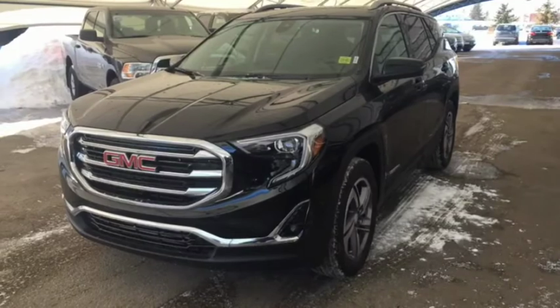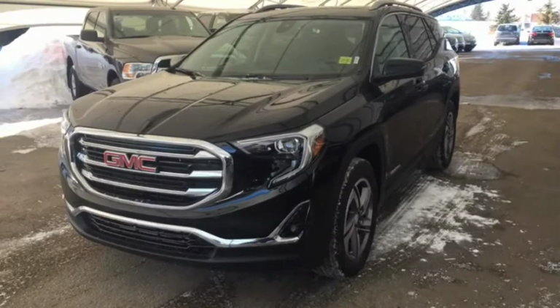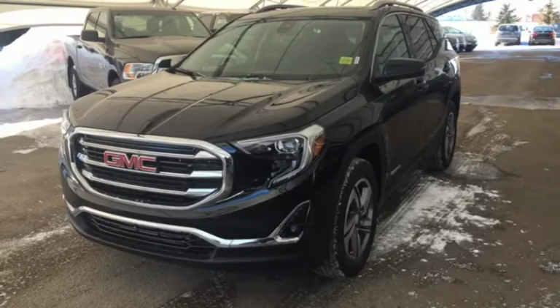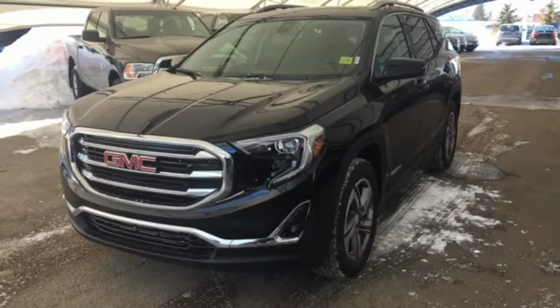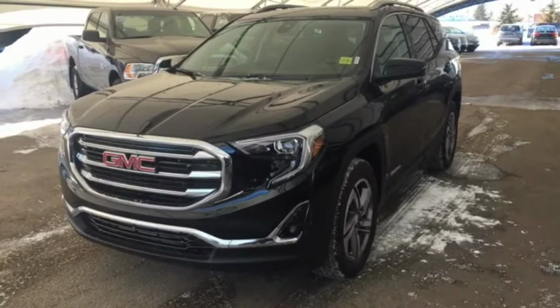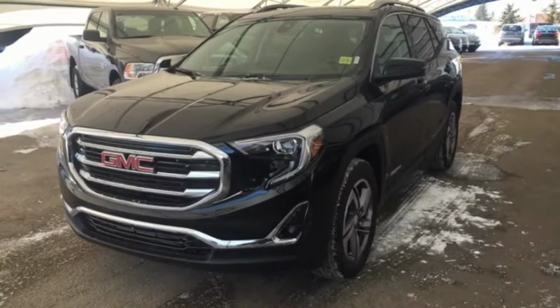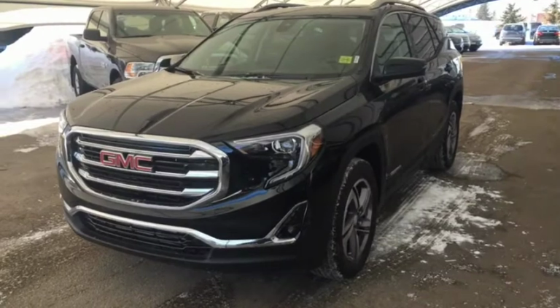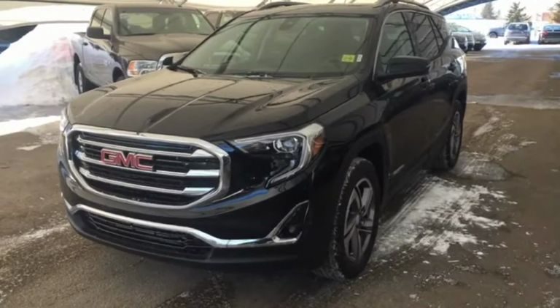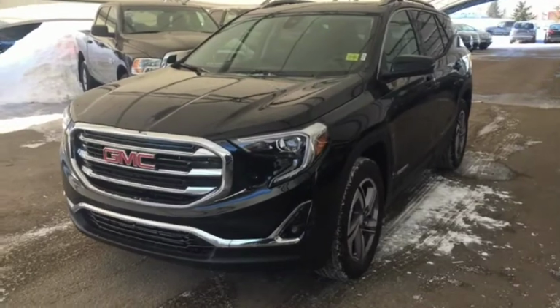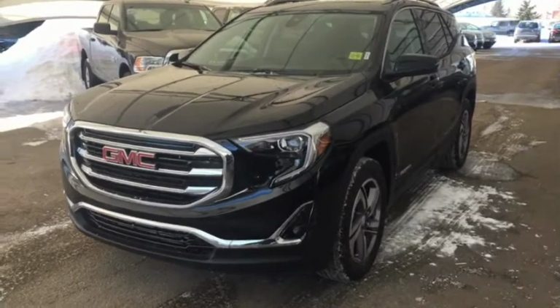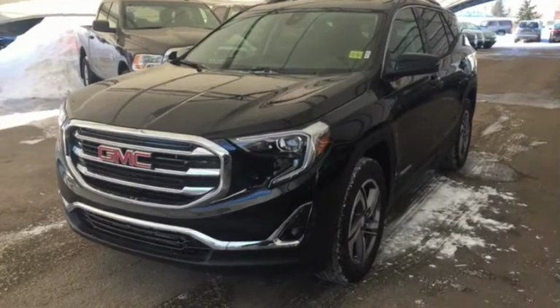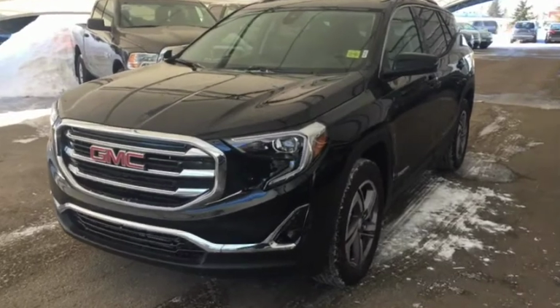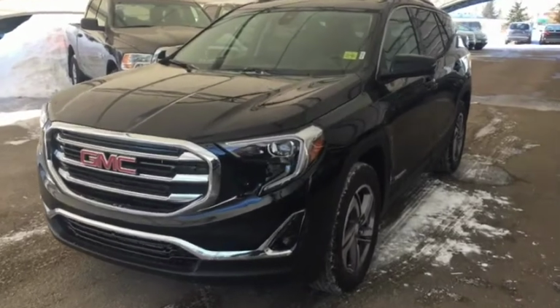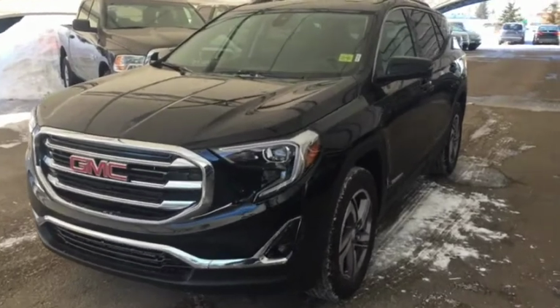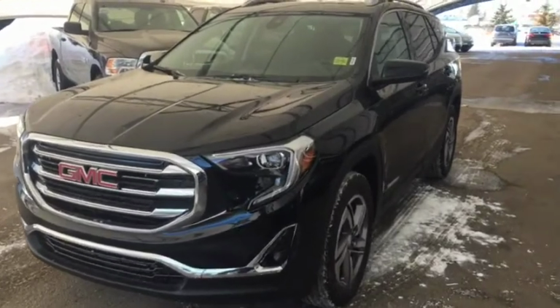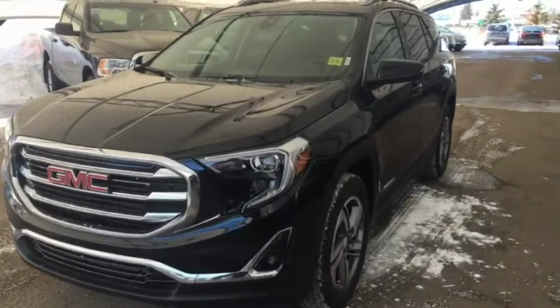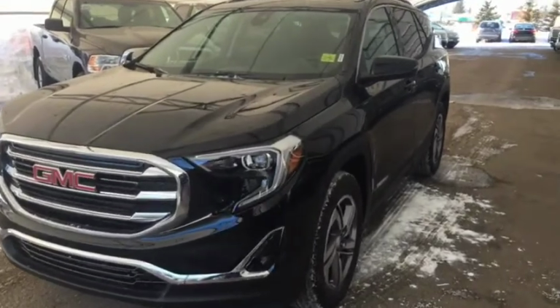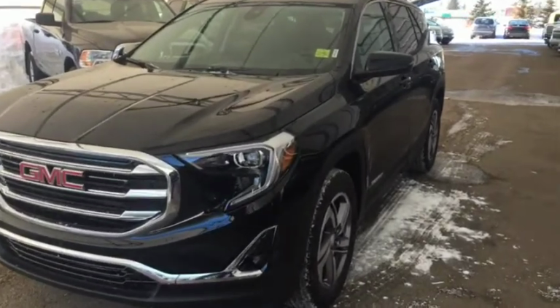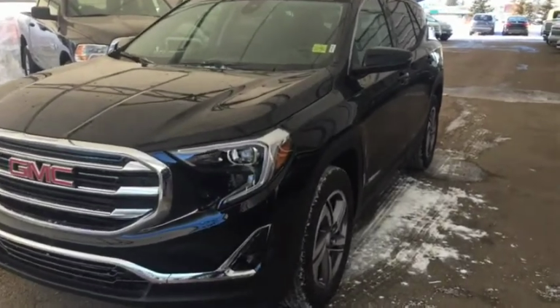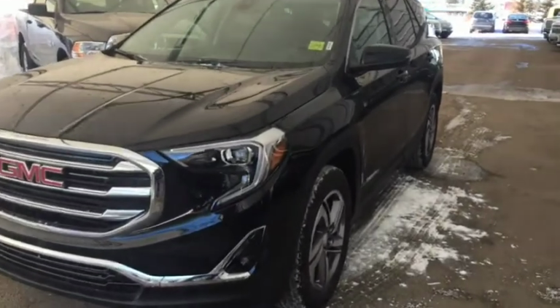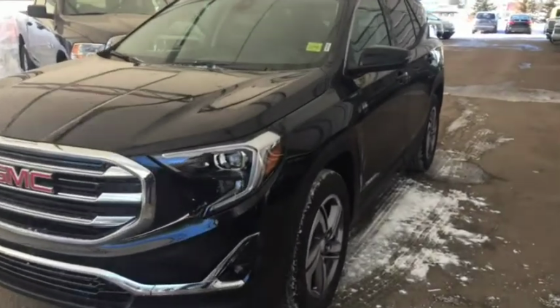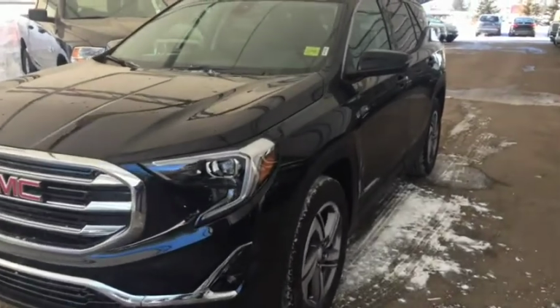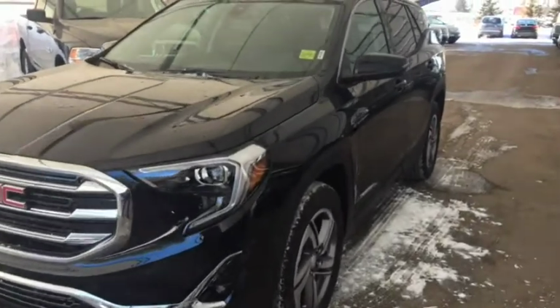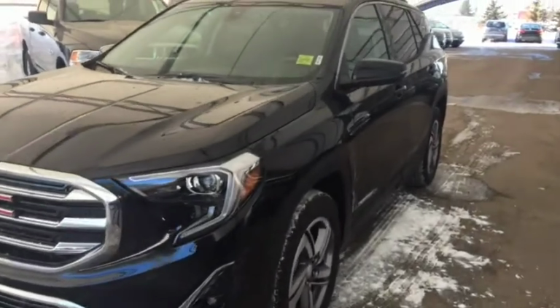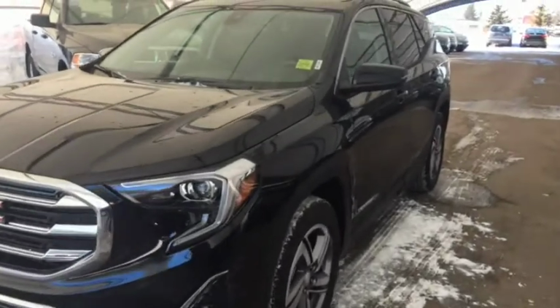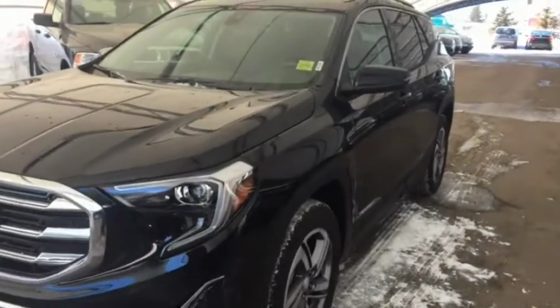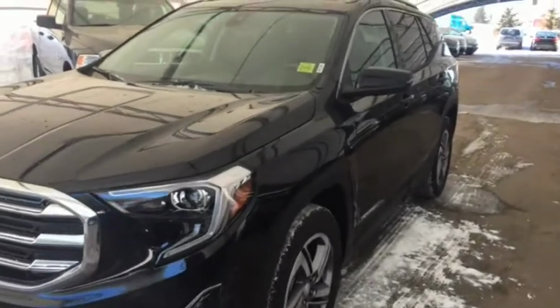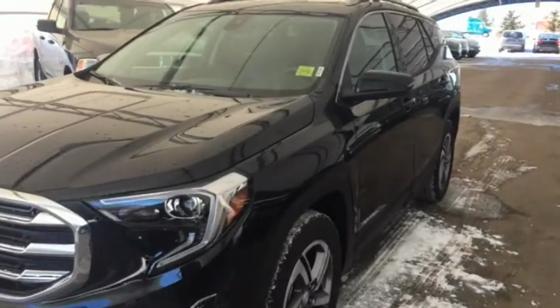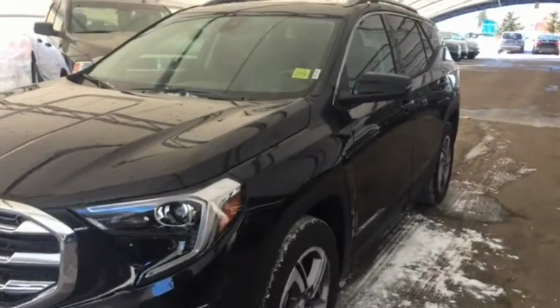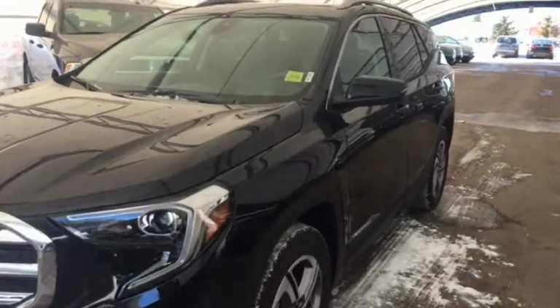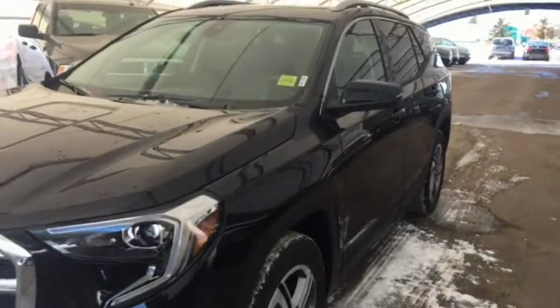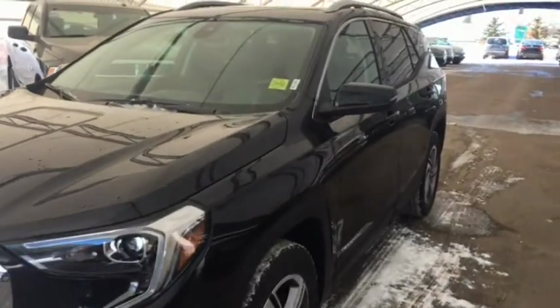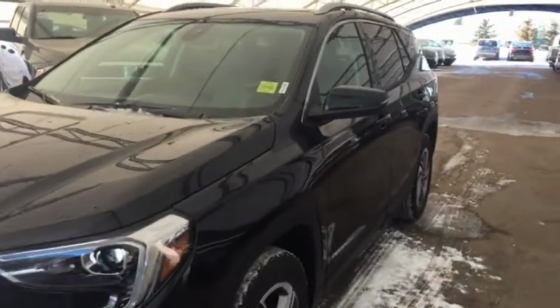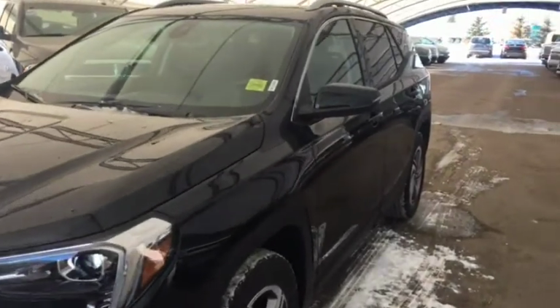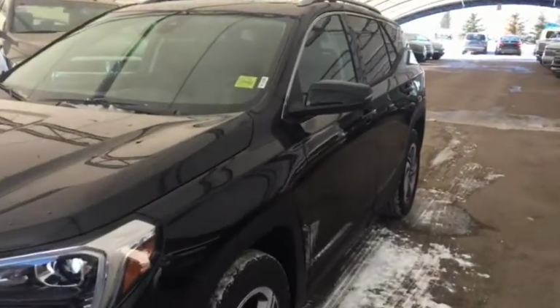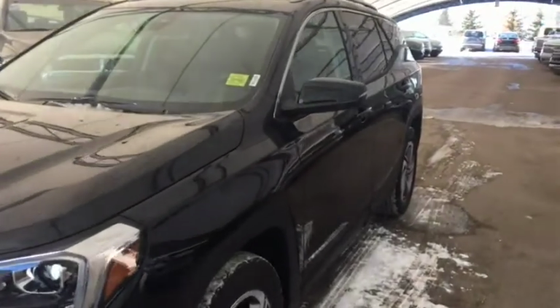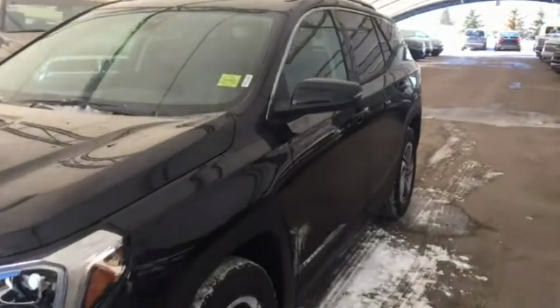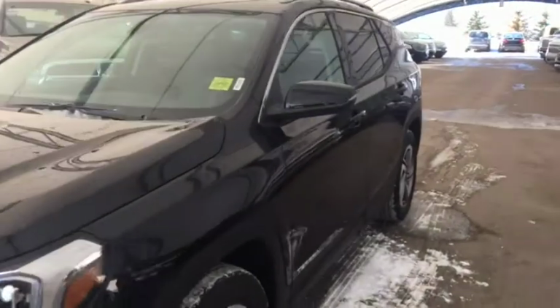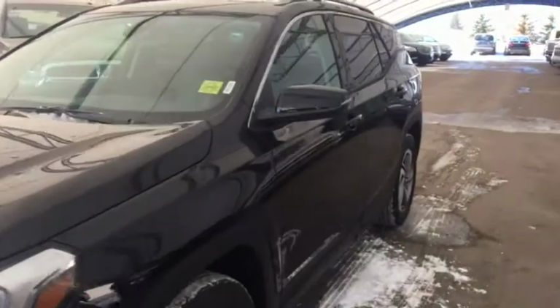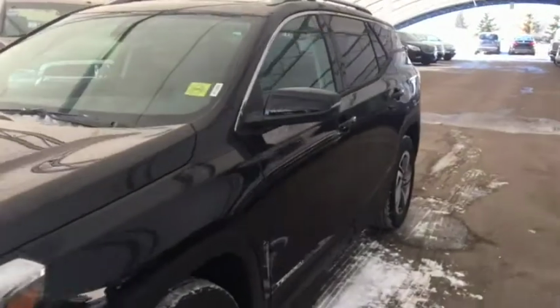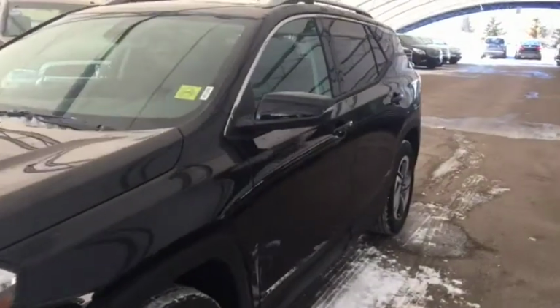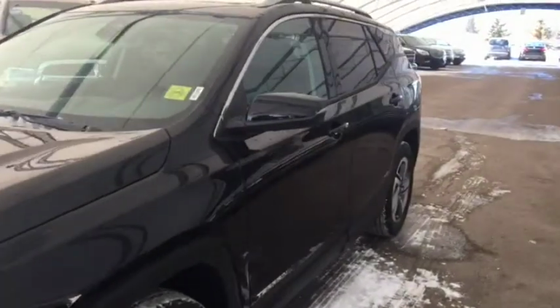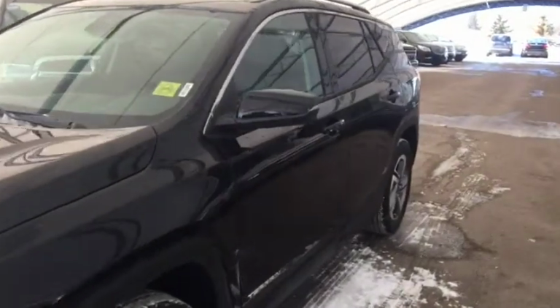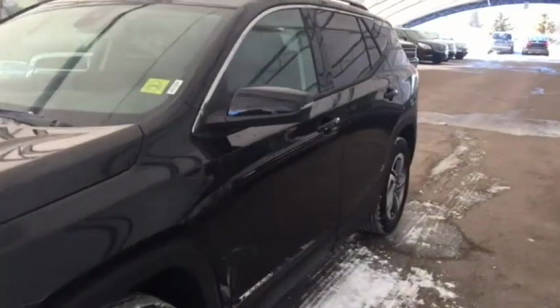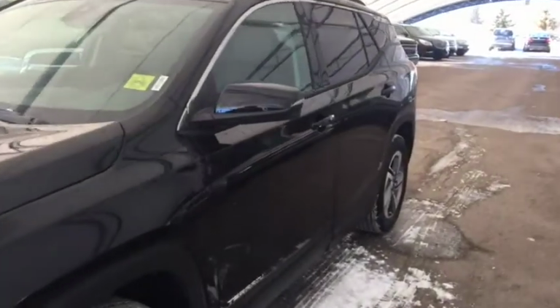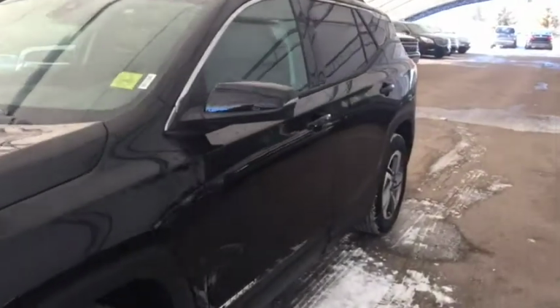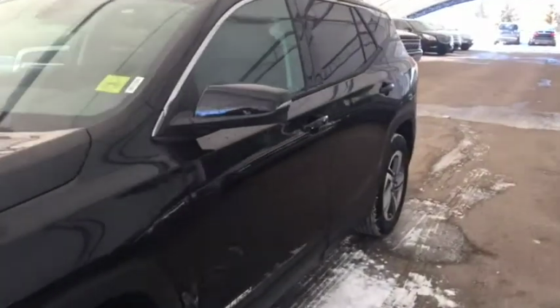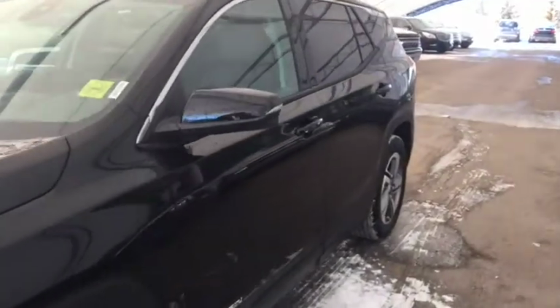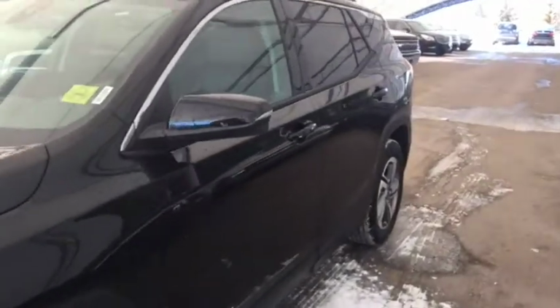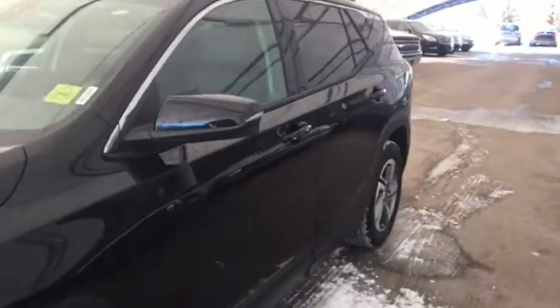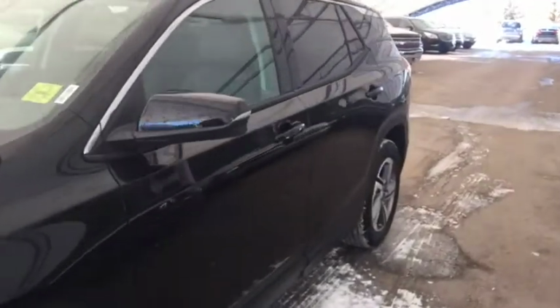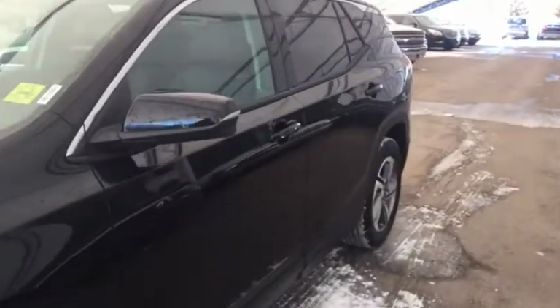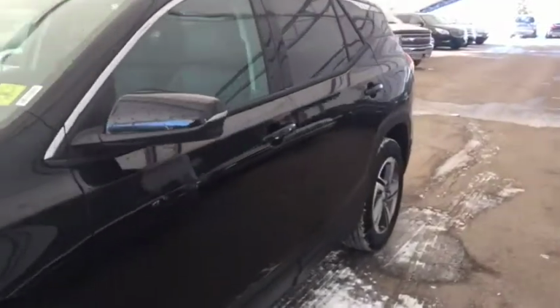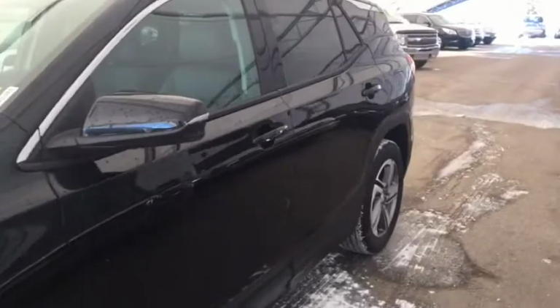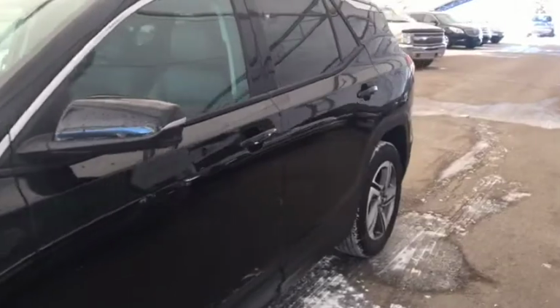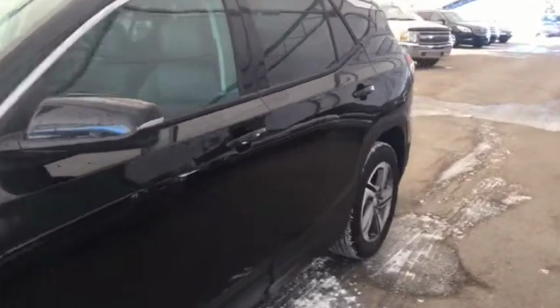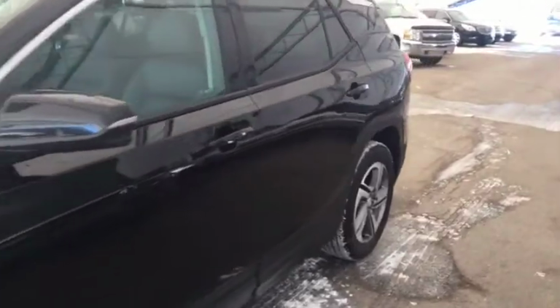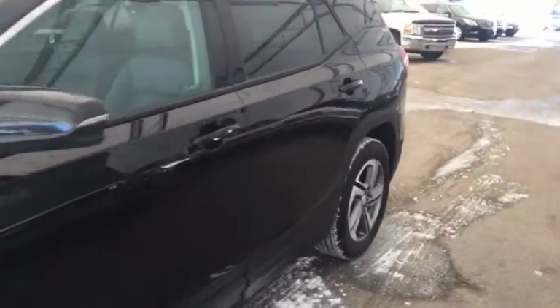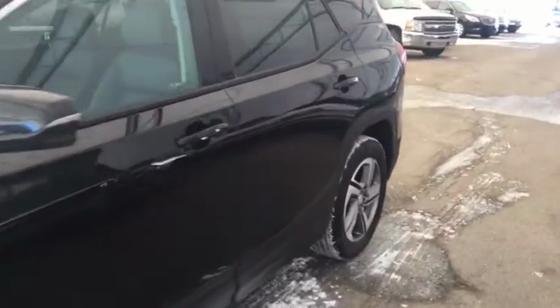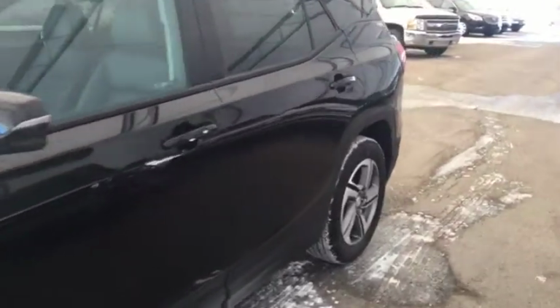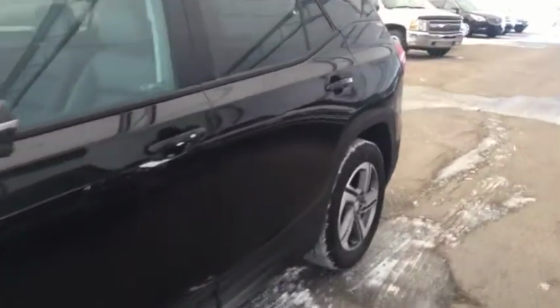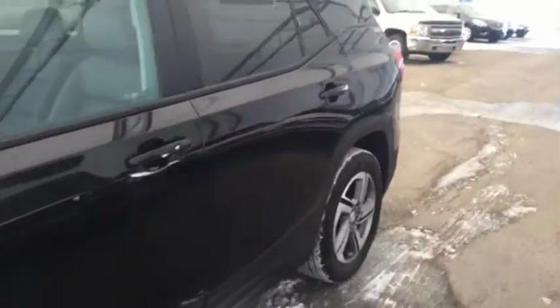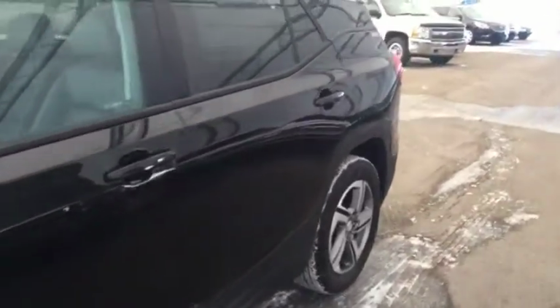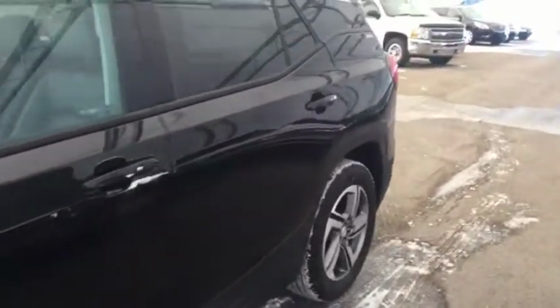Welcome to Davis Chevrolet. This is the 2018 GMC Terrain Diesel in the color black.